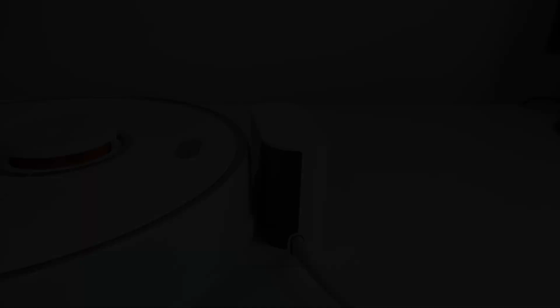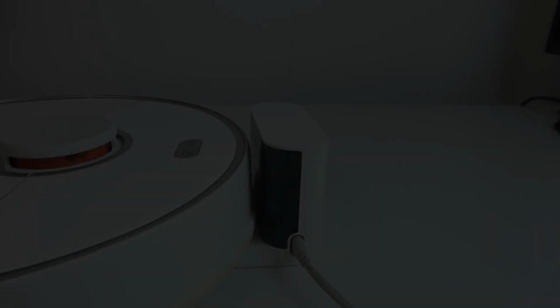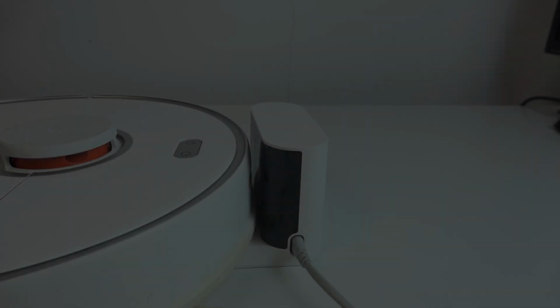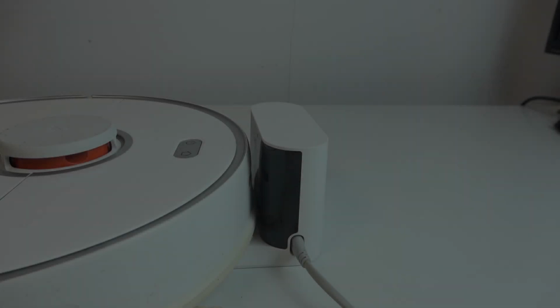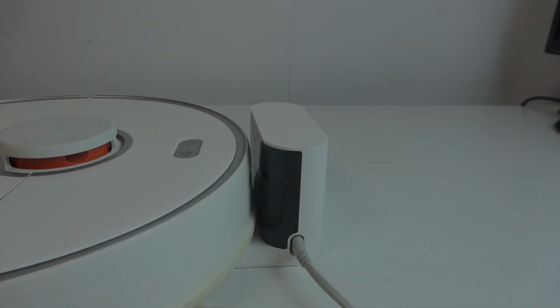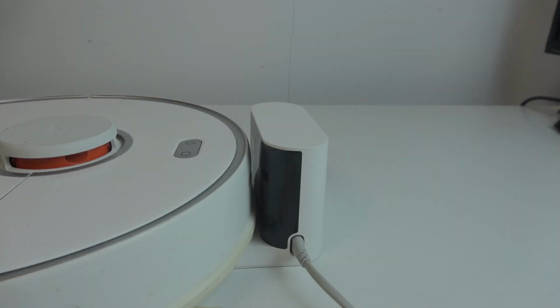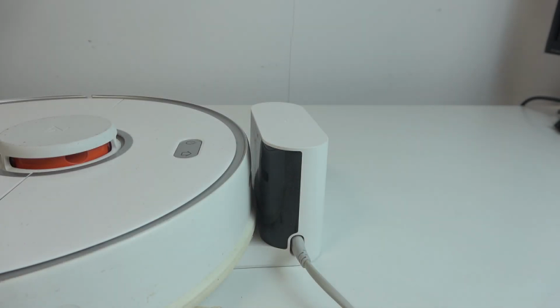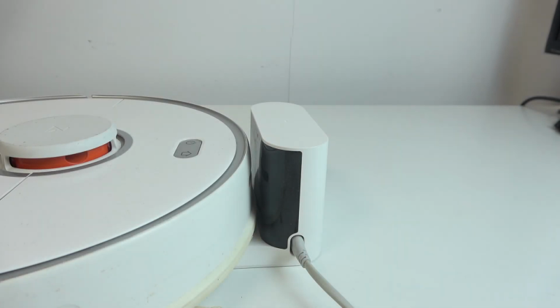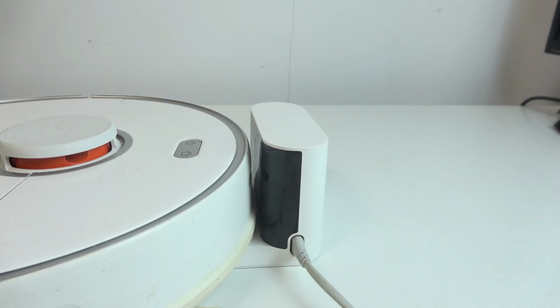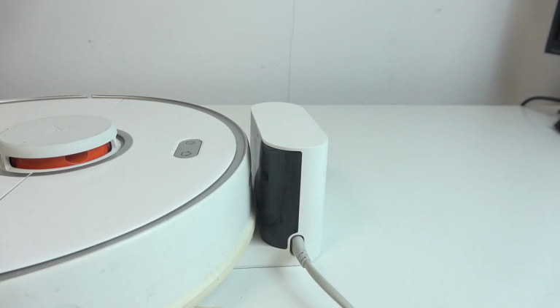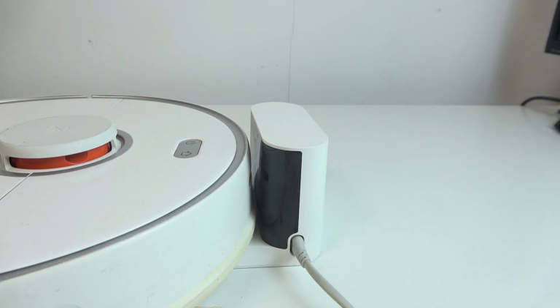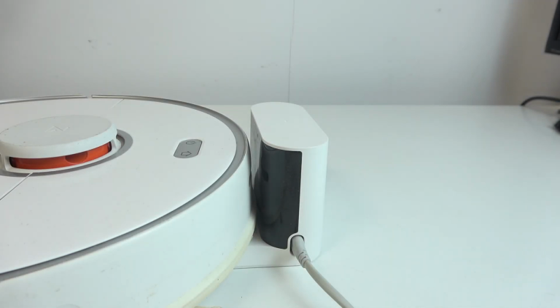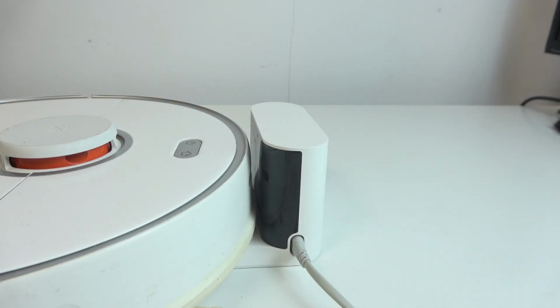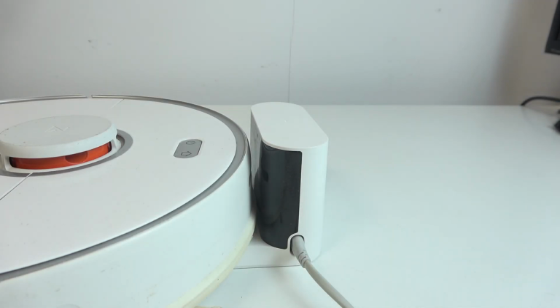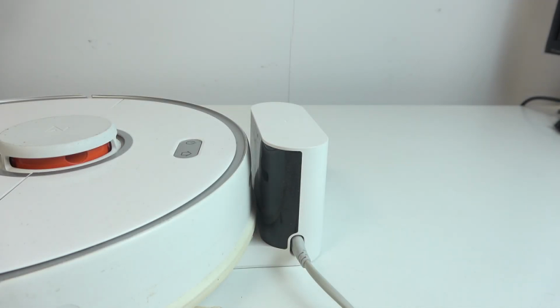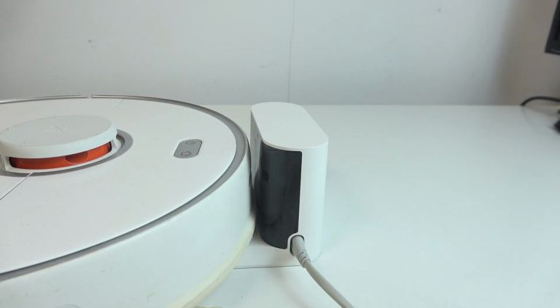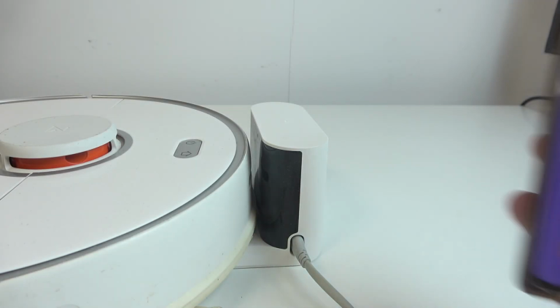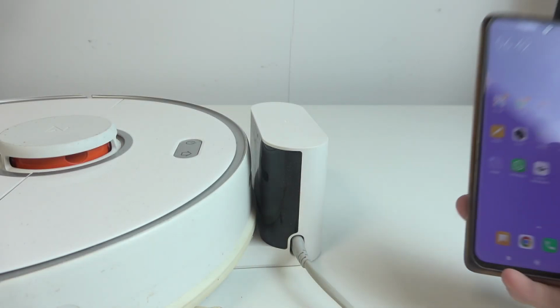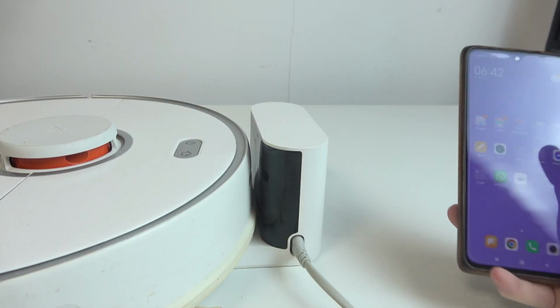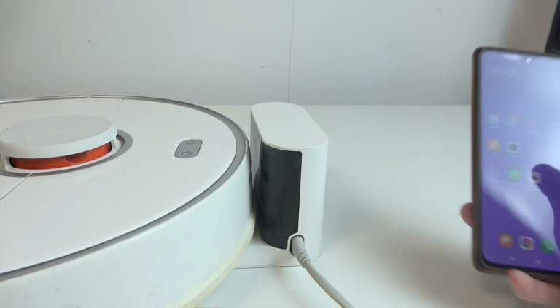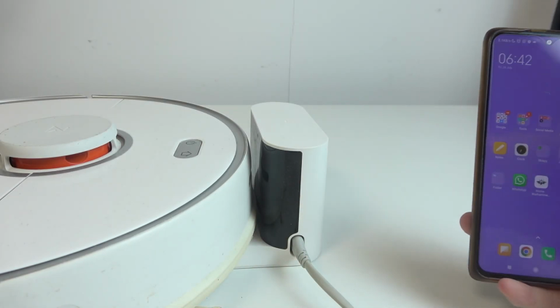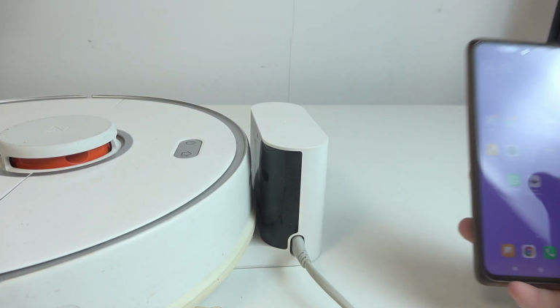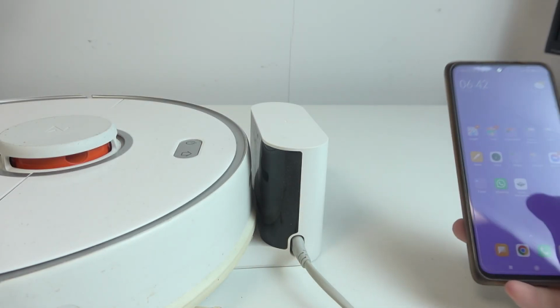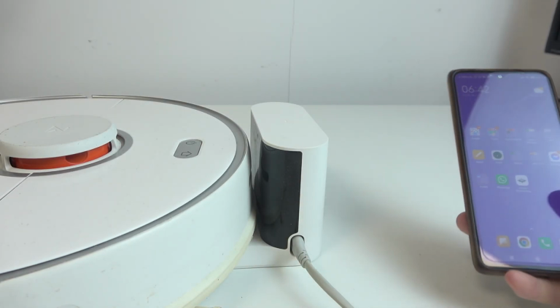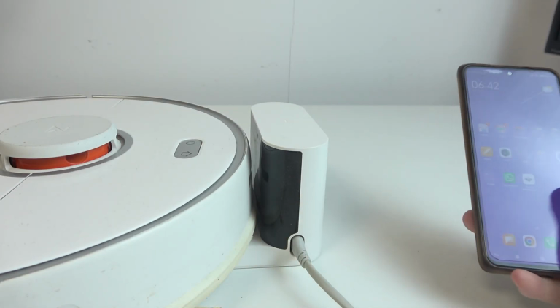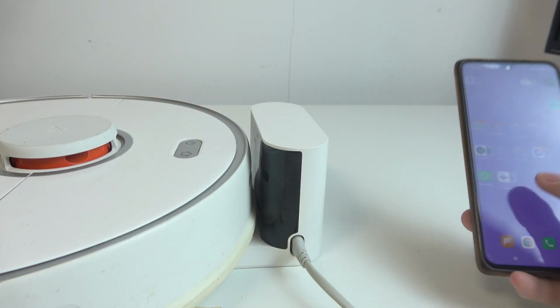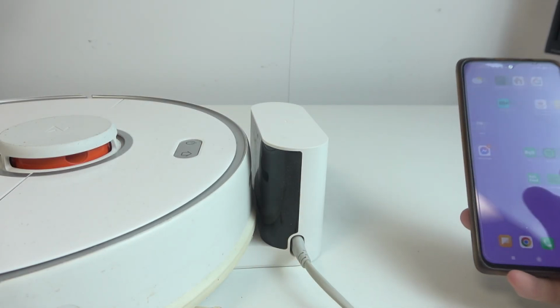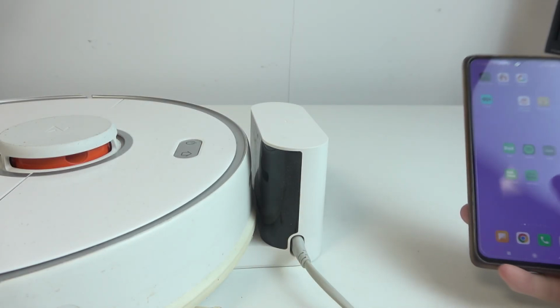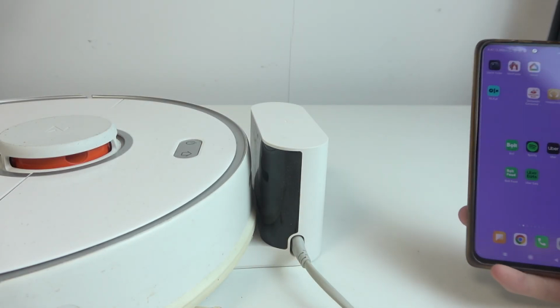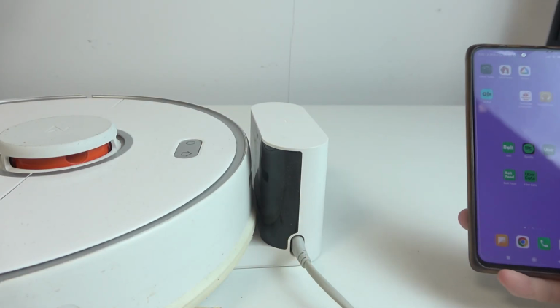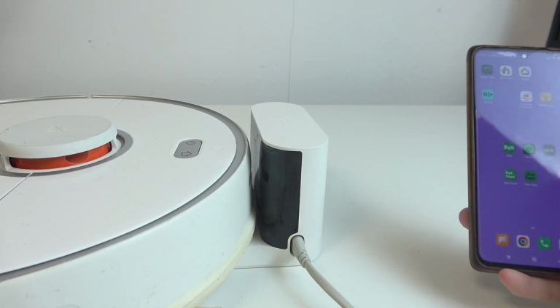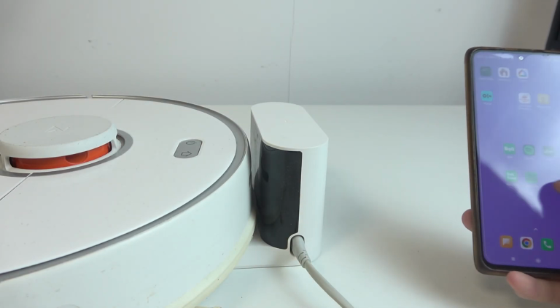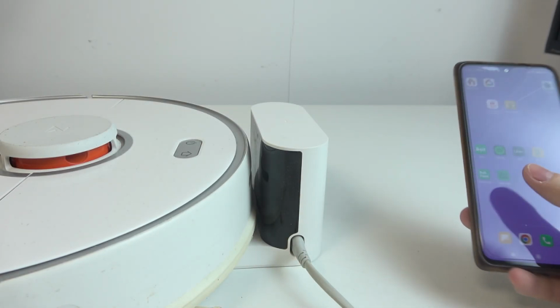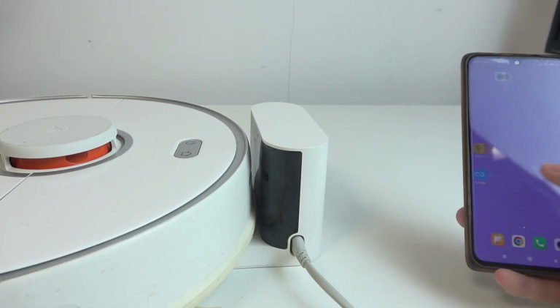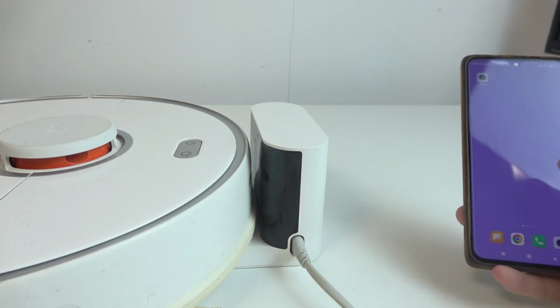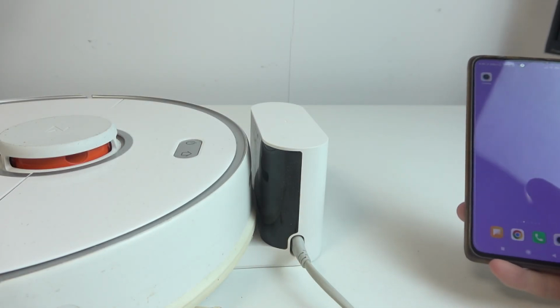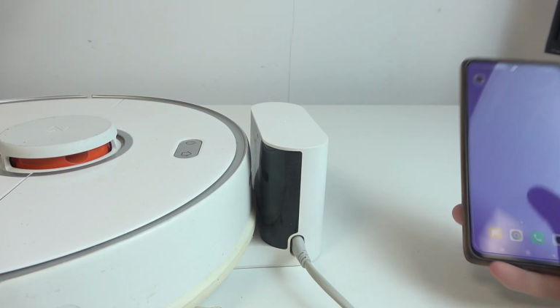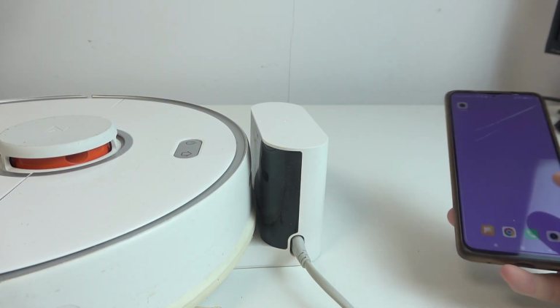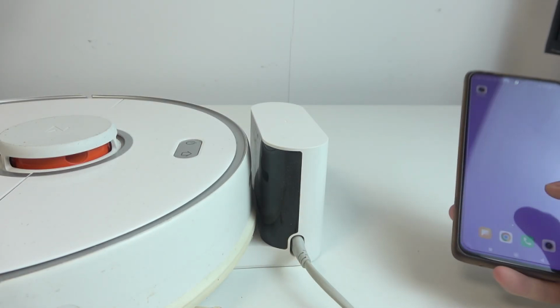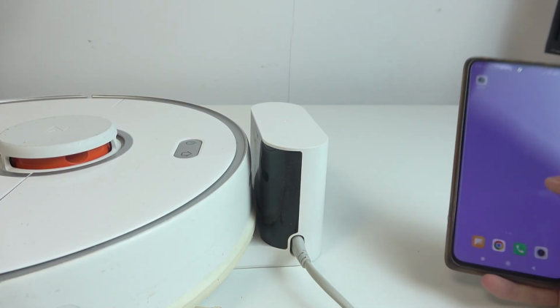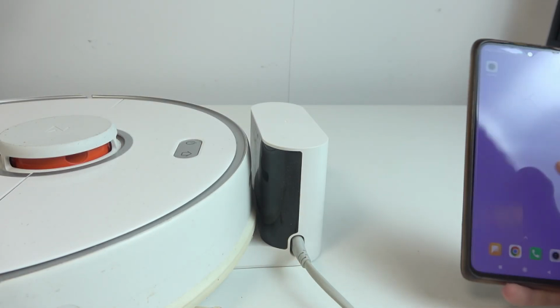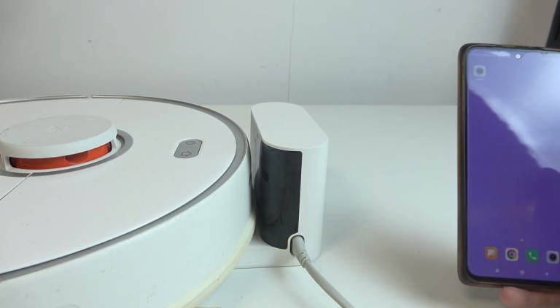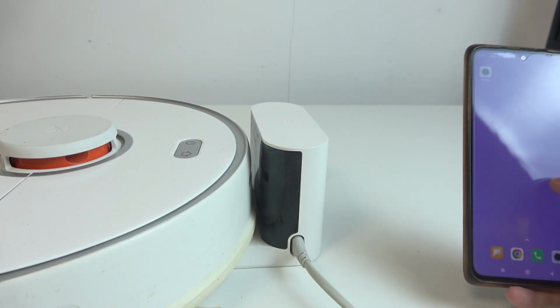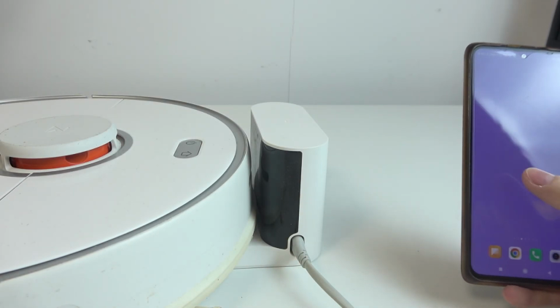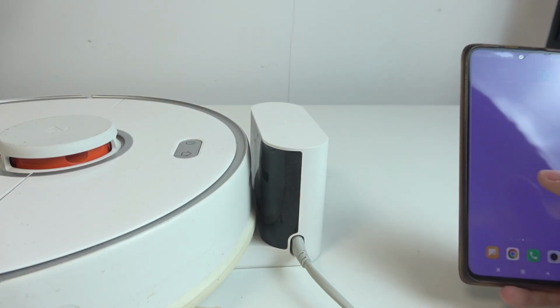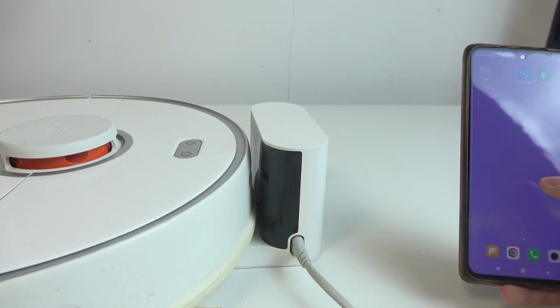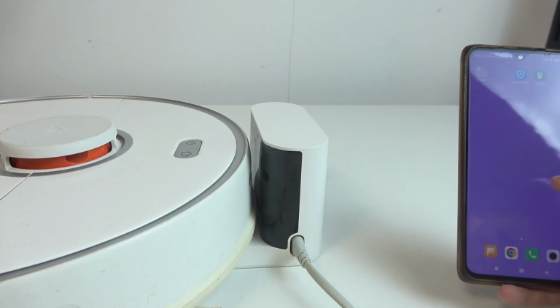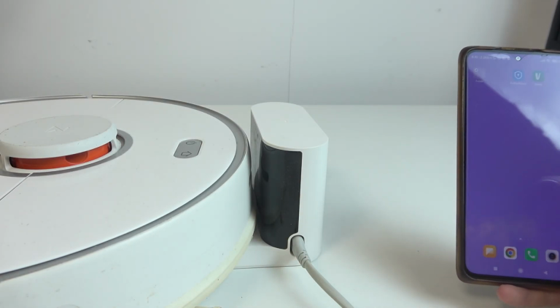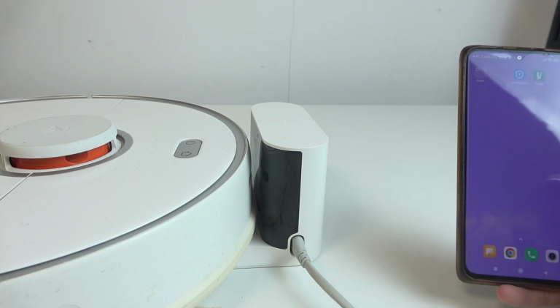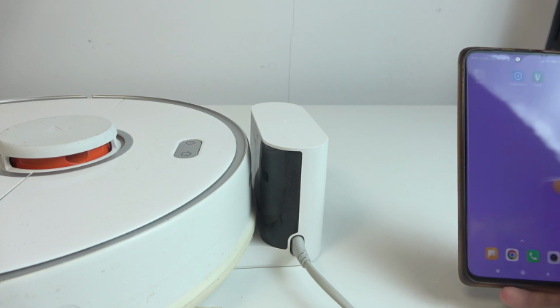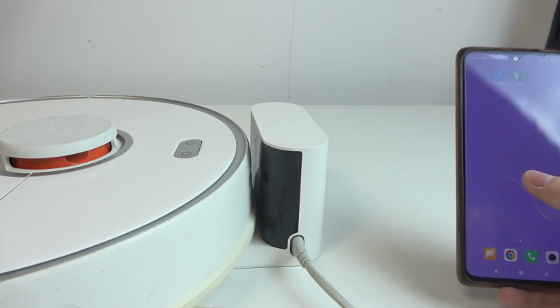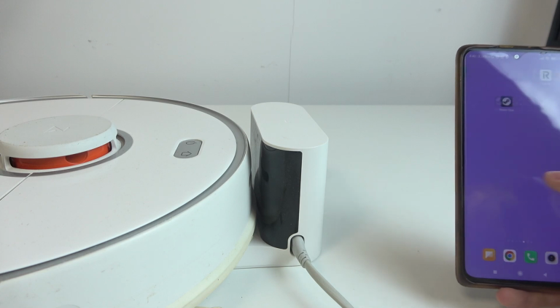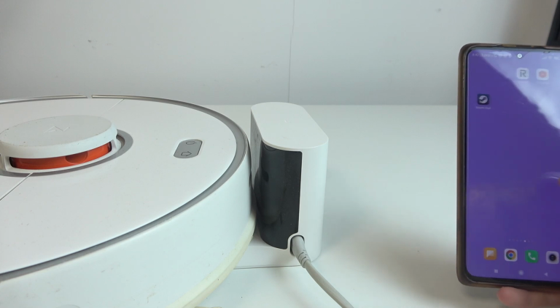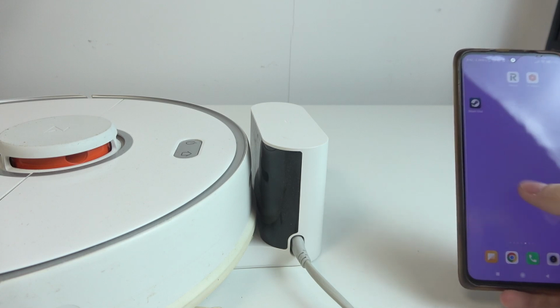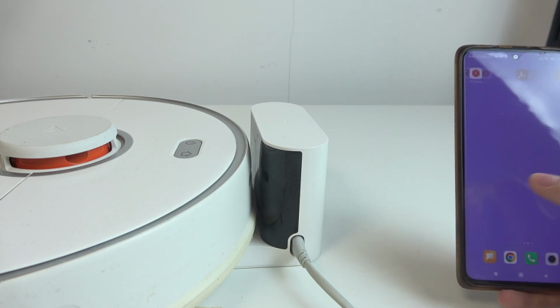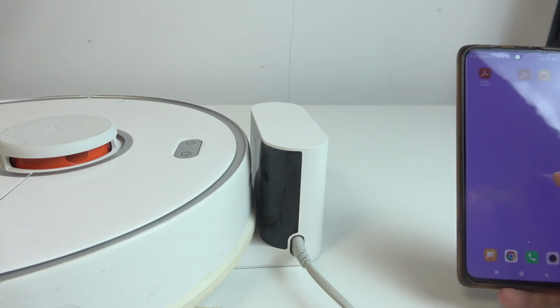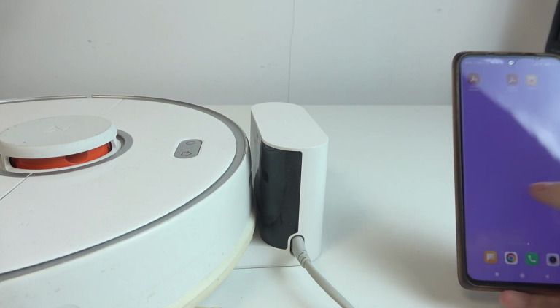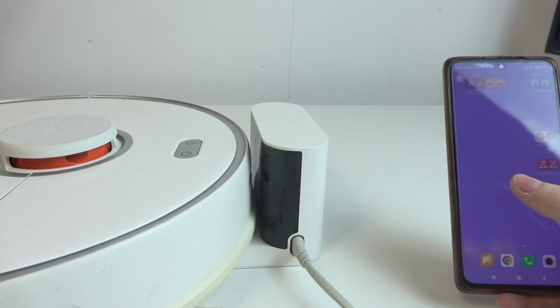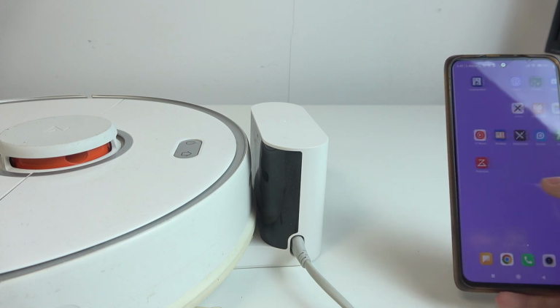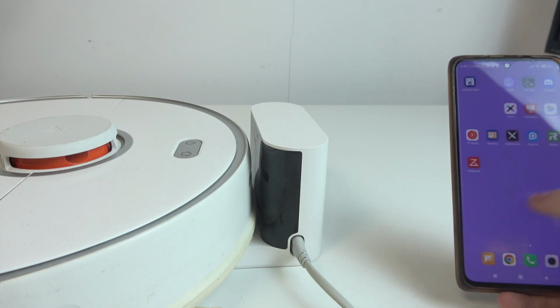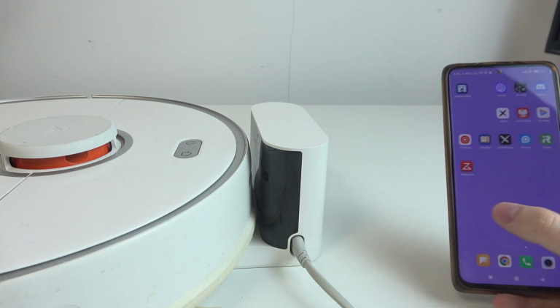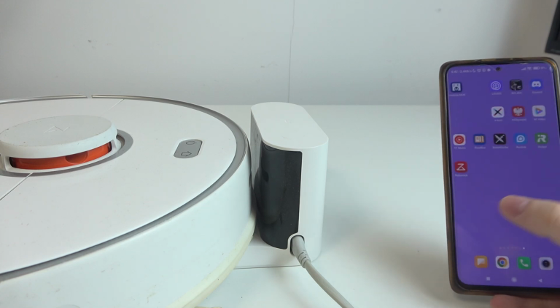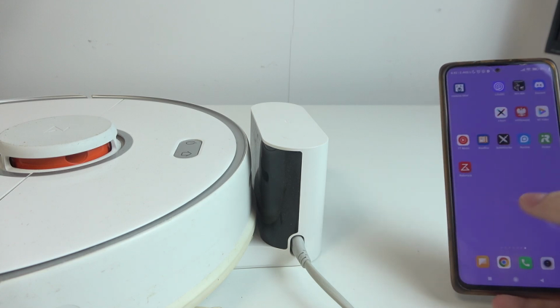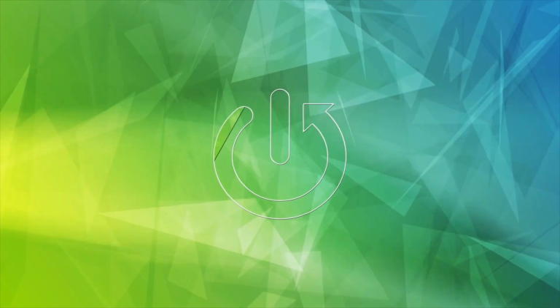Hello, in this video I want to show you how to pair Roborock S5 Max with an Android smartphone and the app.